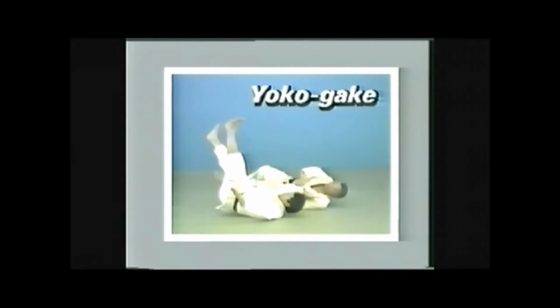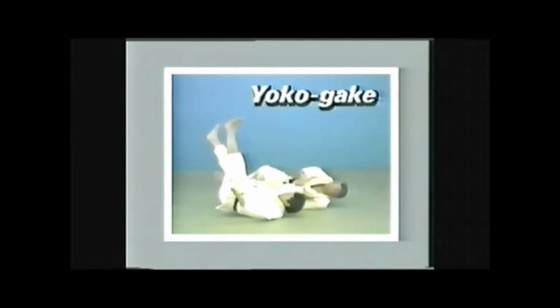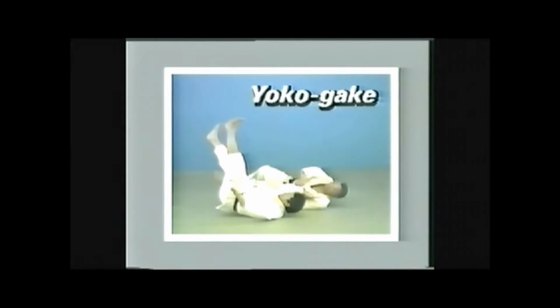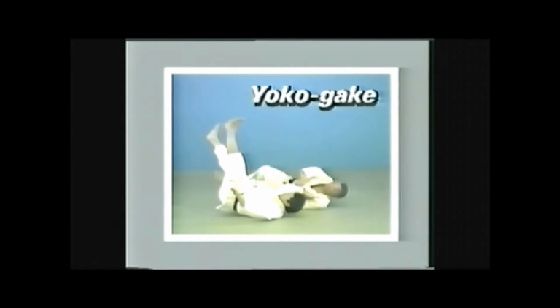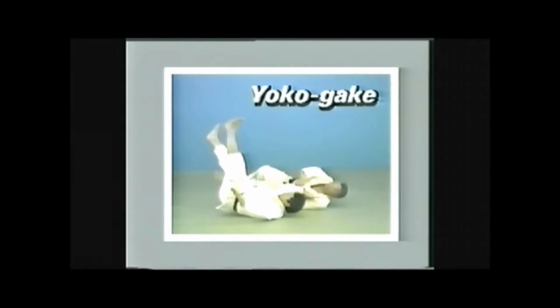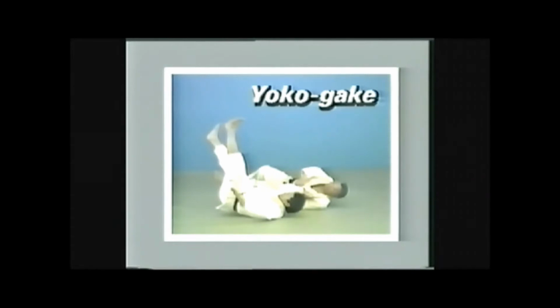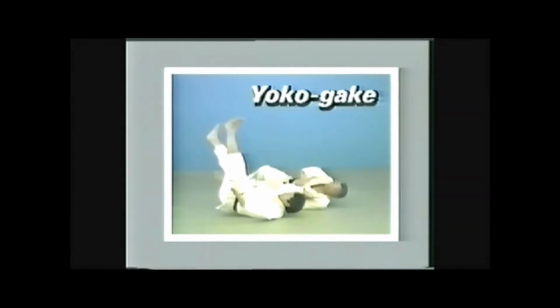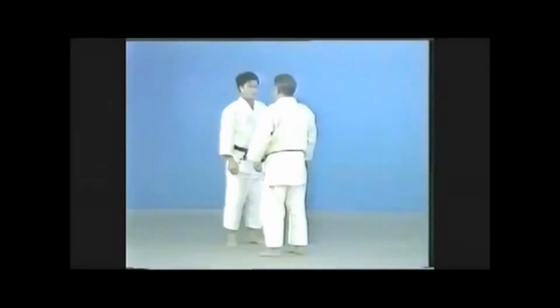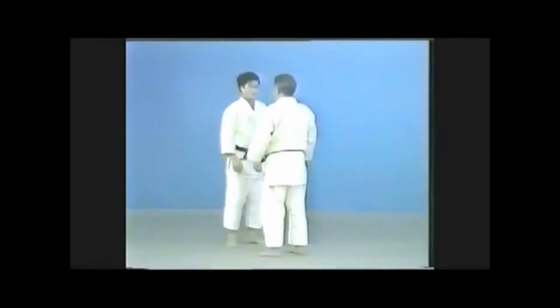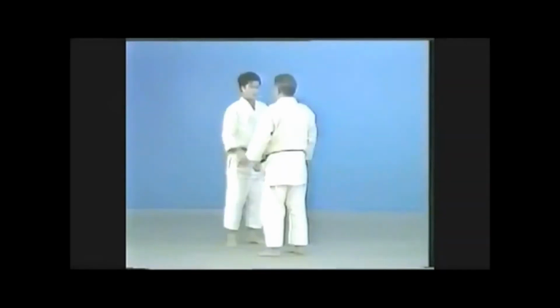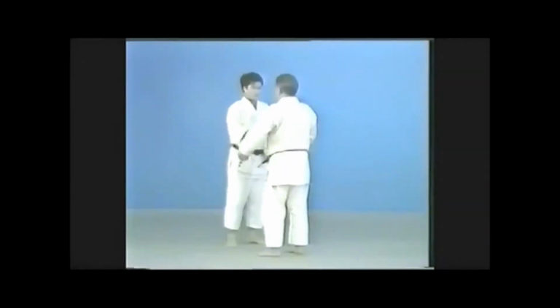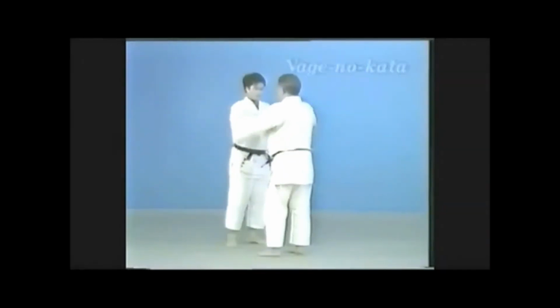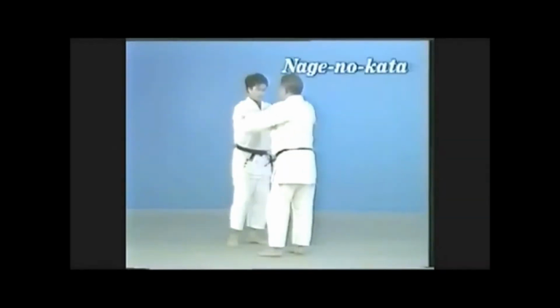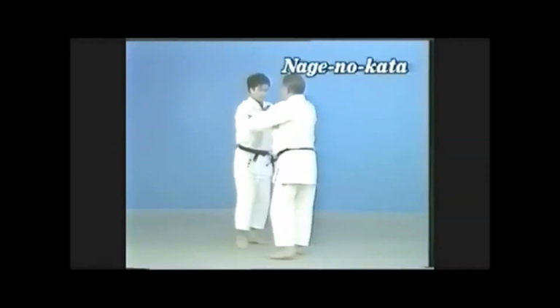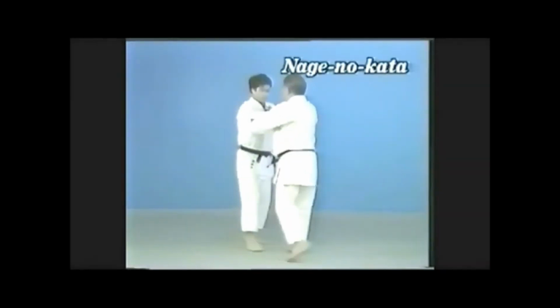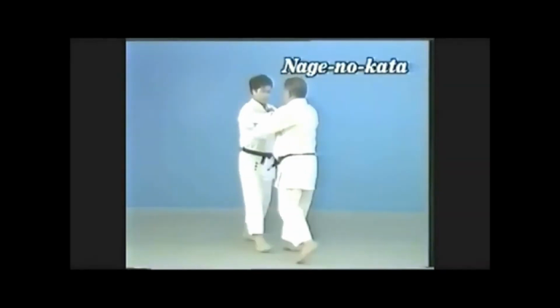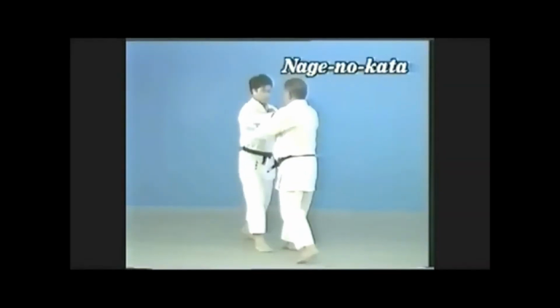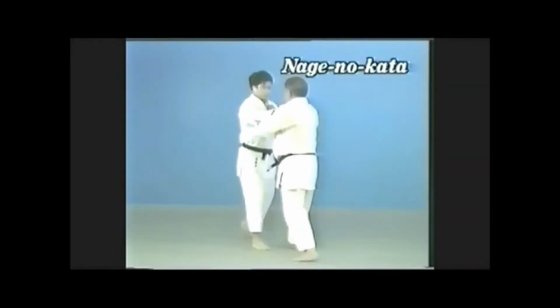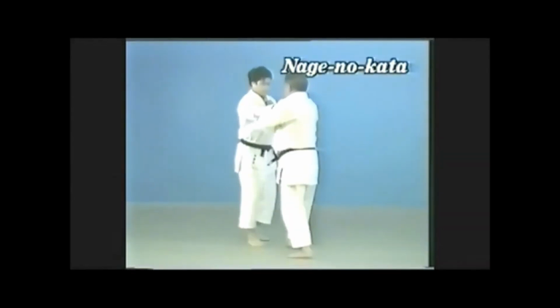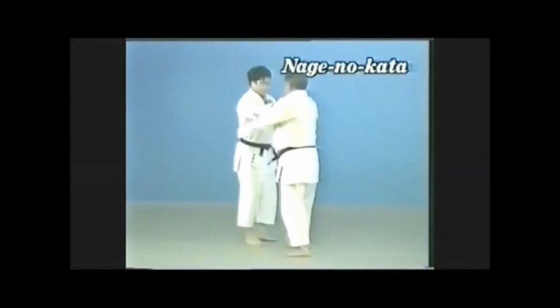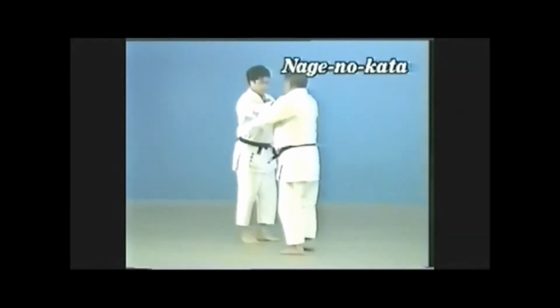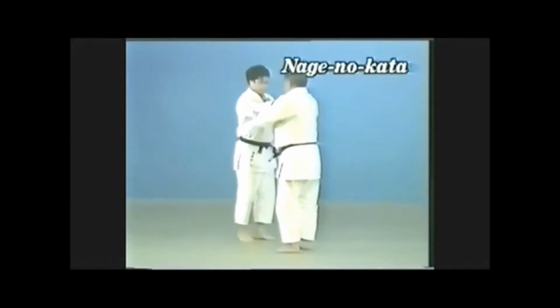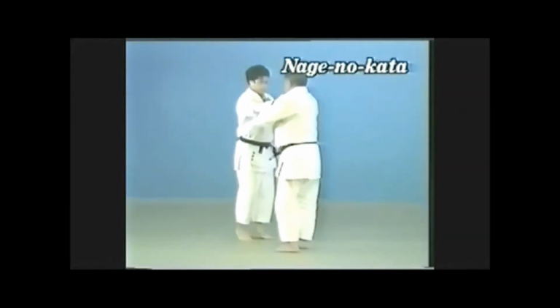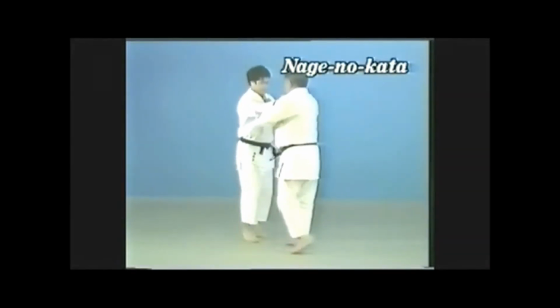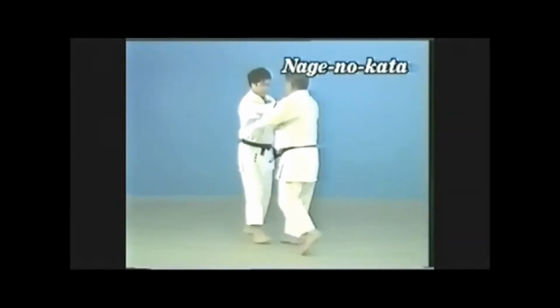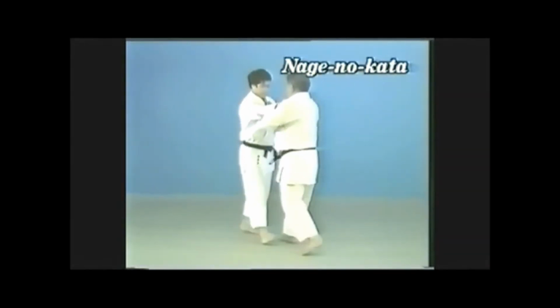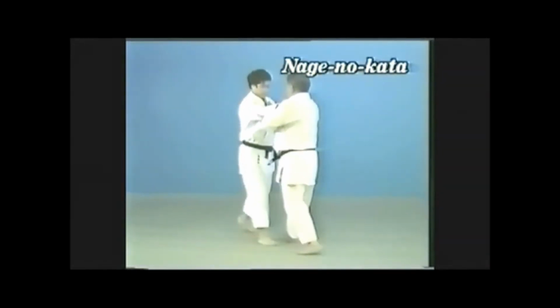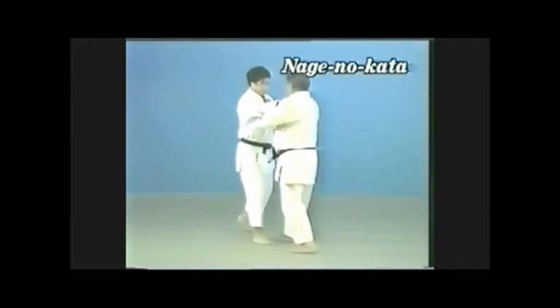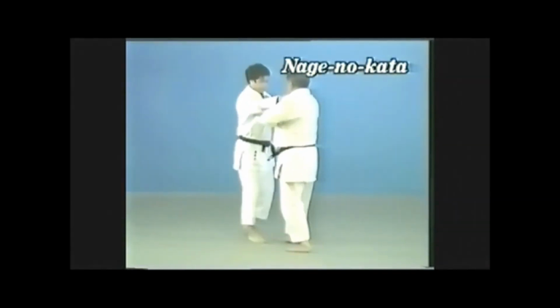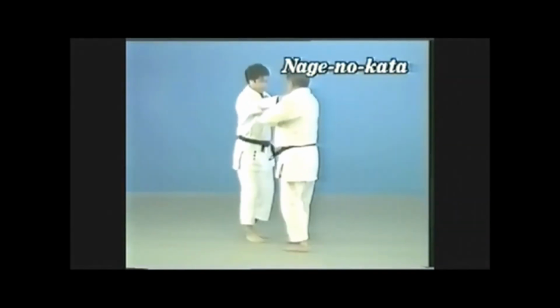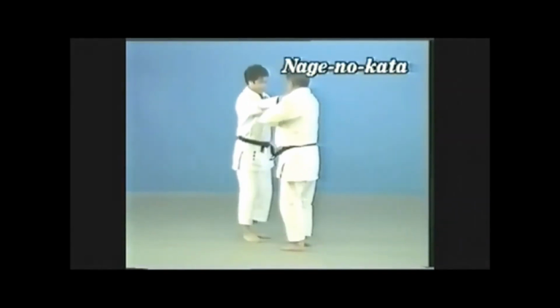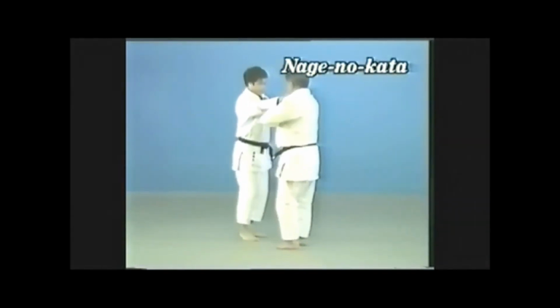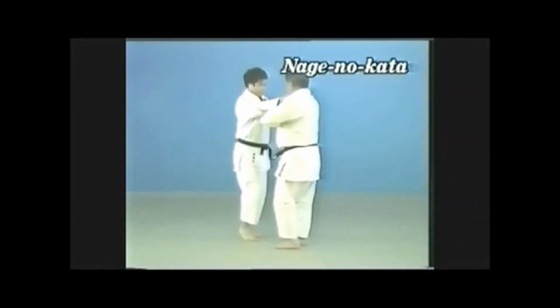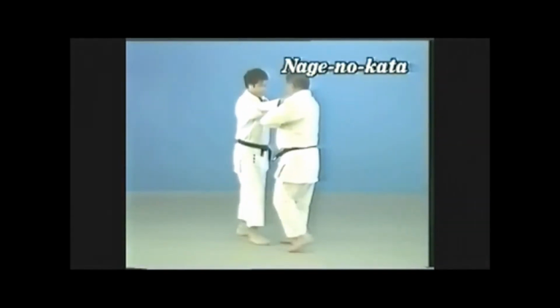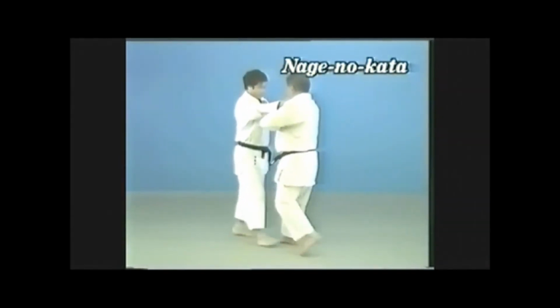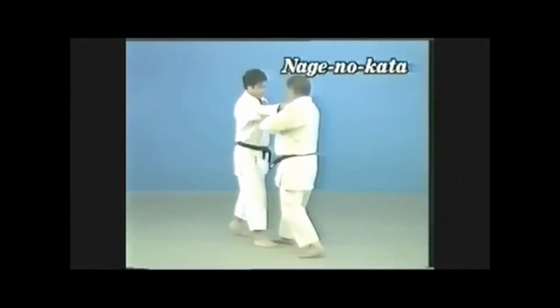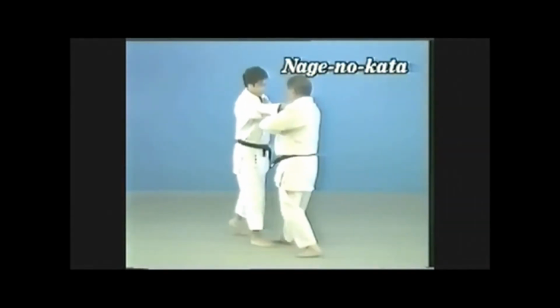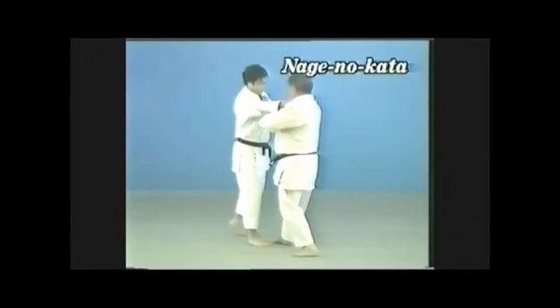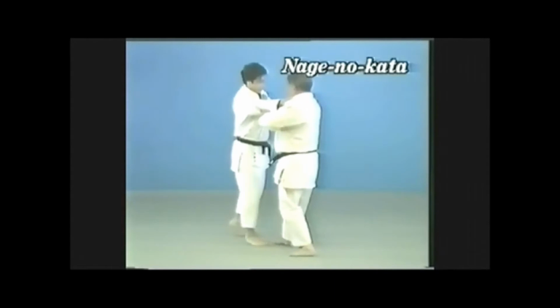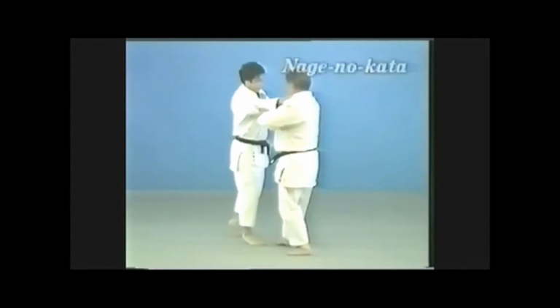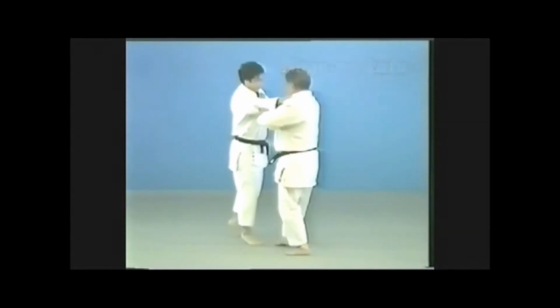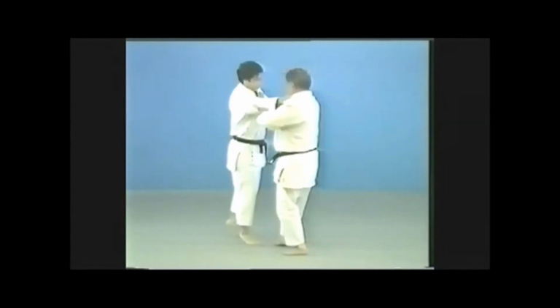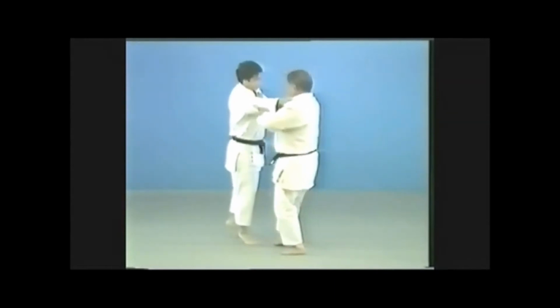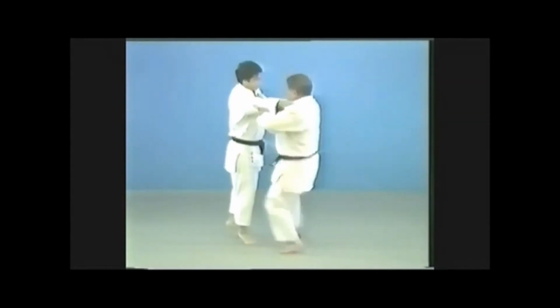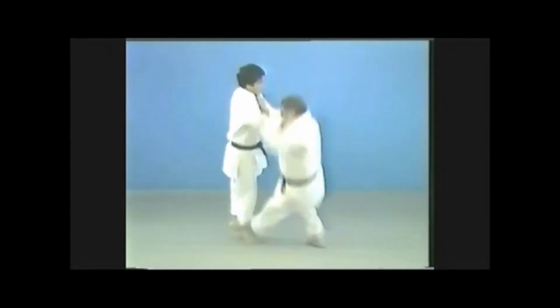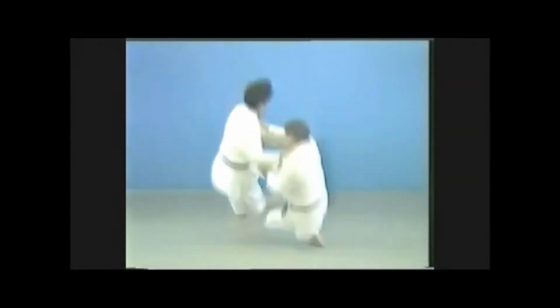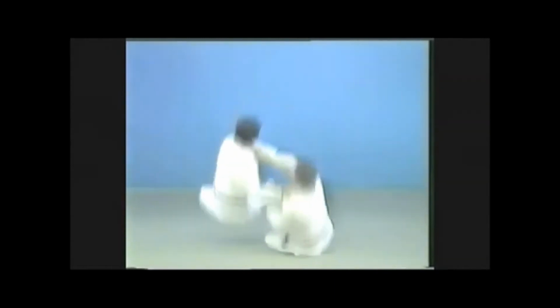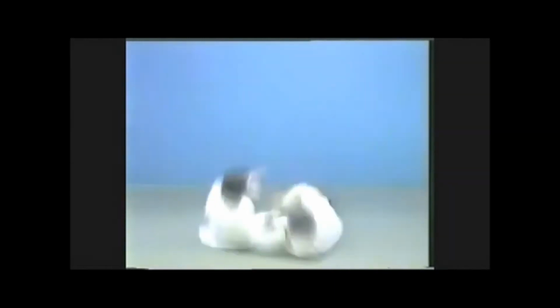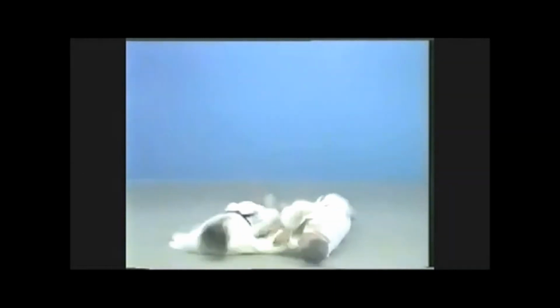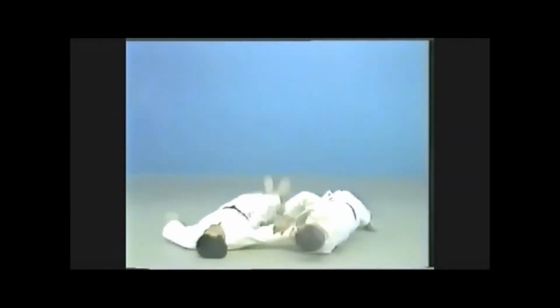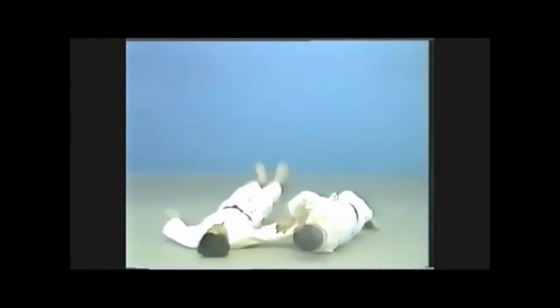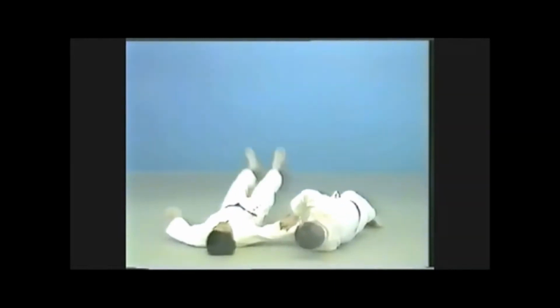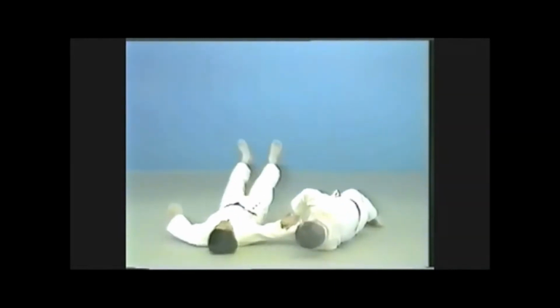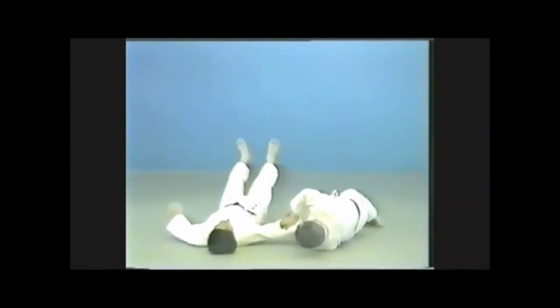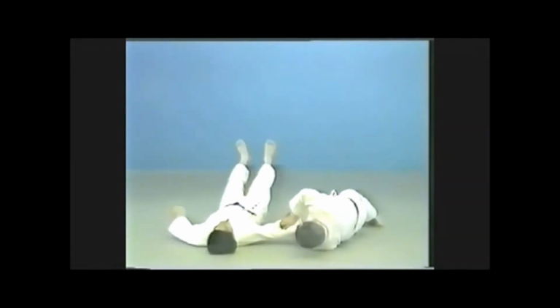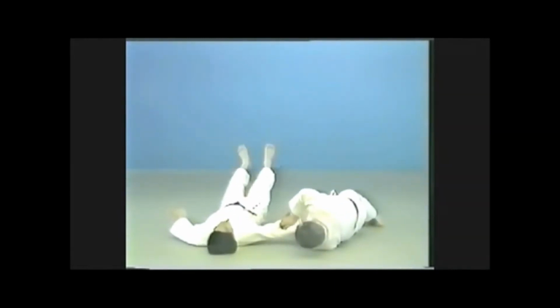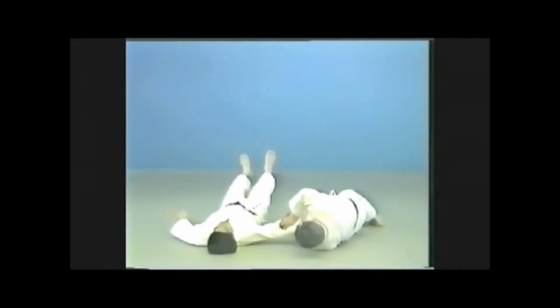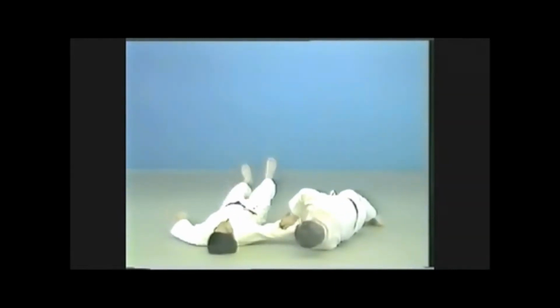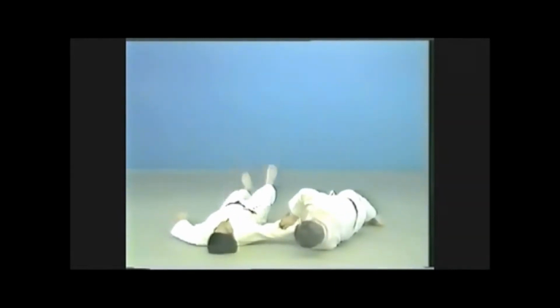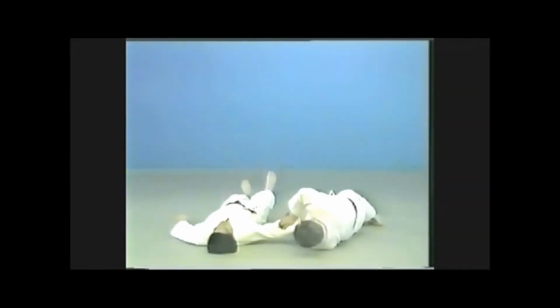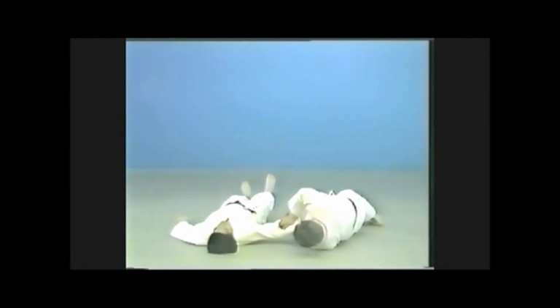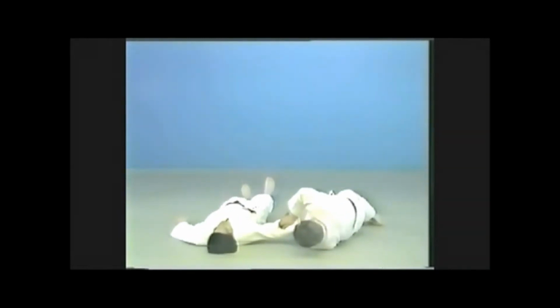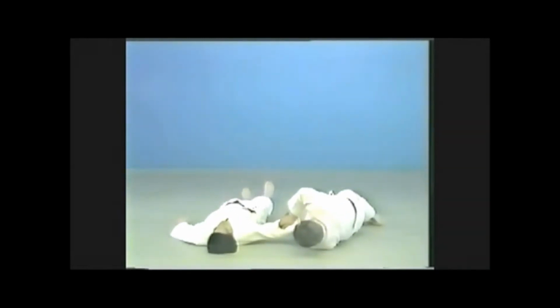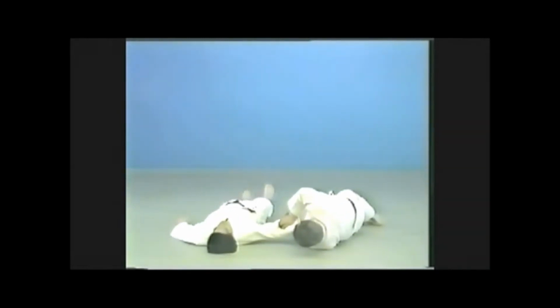When practicing the kata, destroy your opponent's balance in about two and a half steps, then throw, sacrificing yourself.